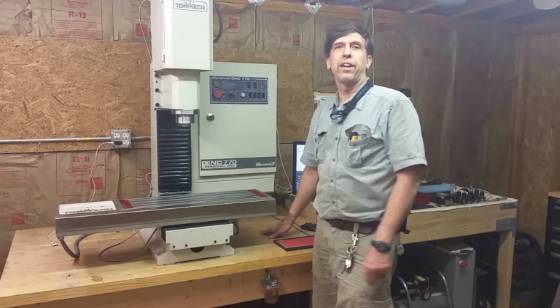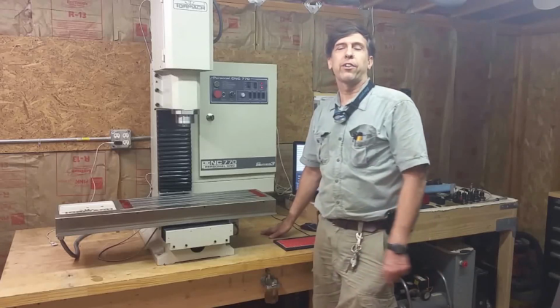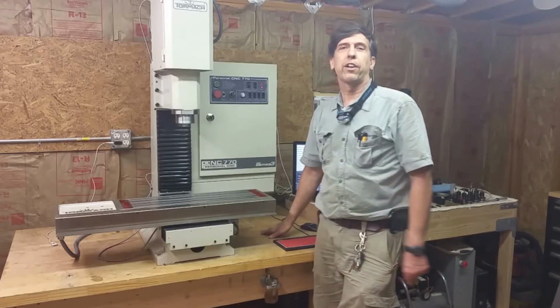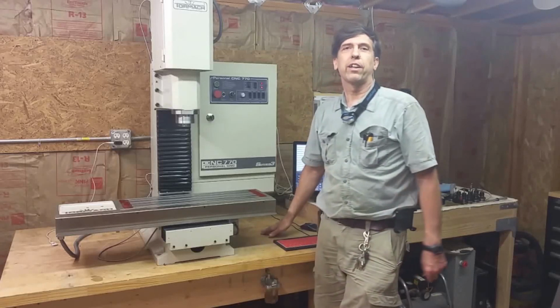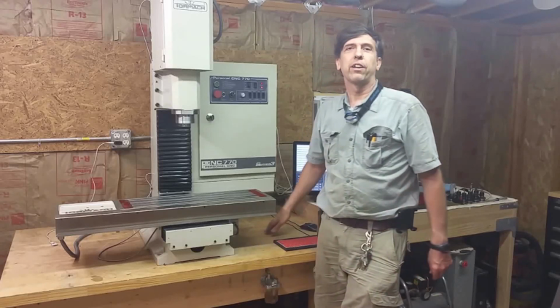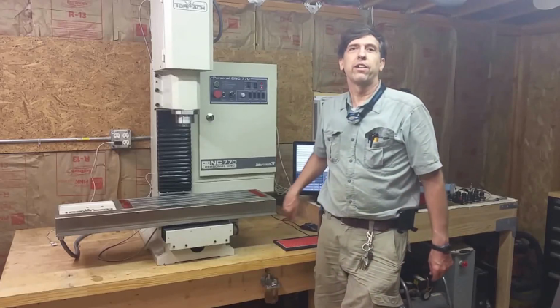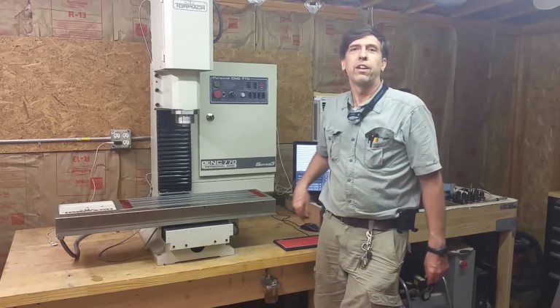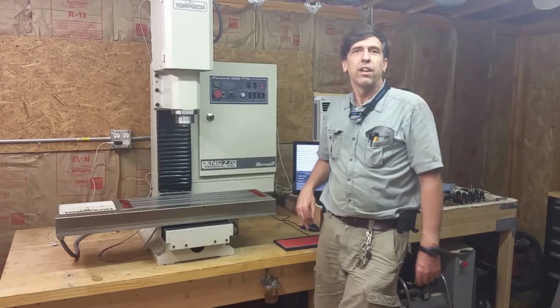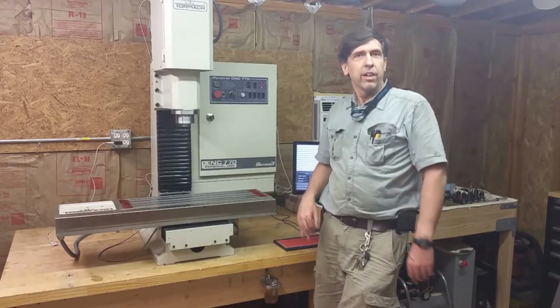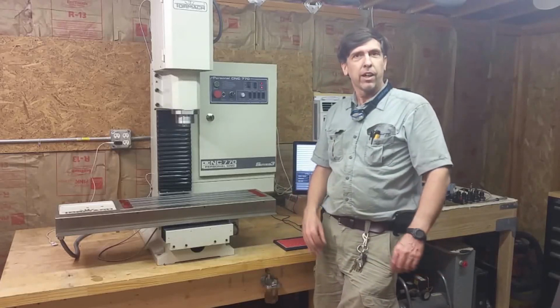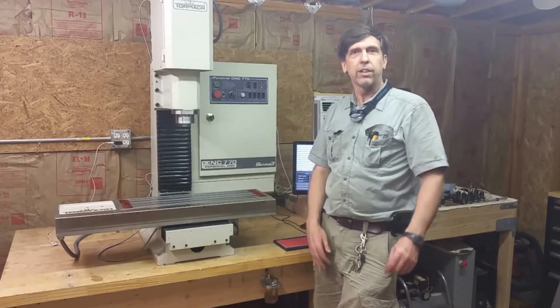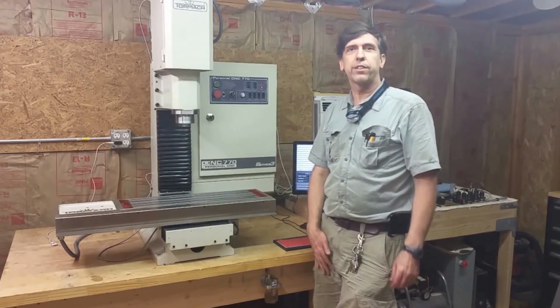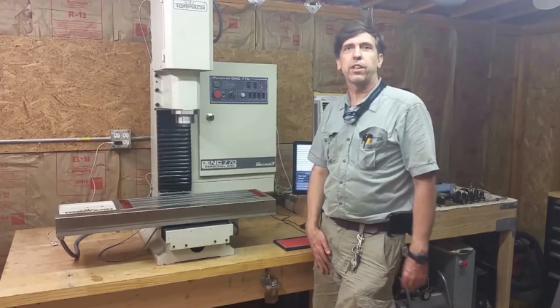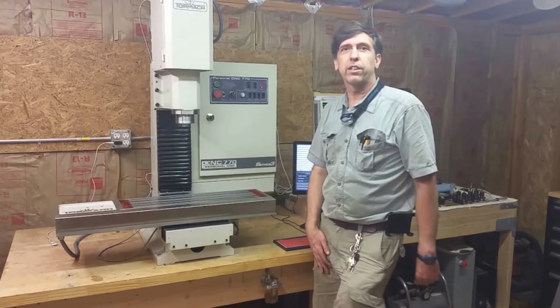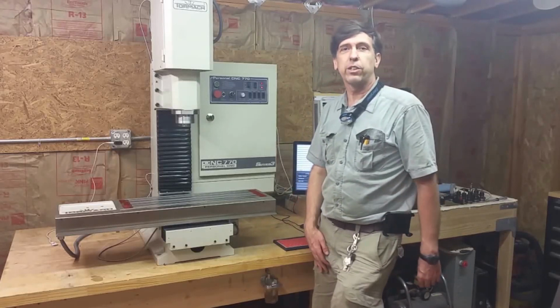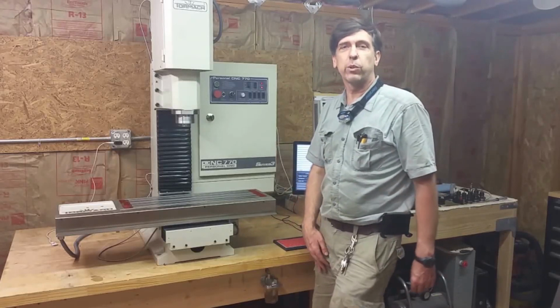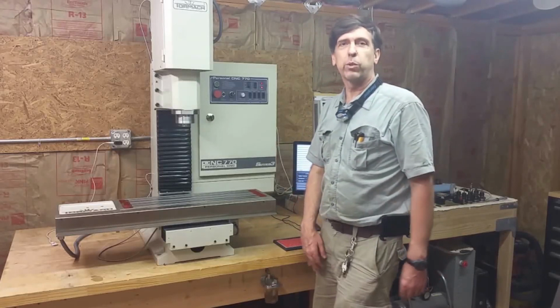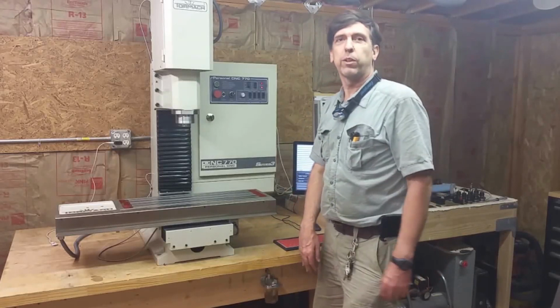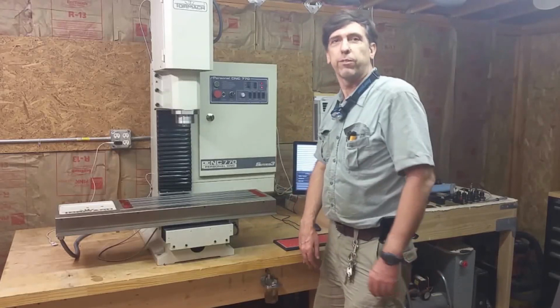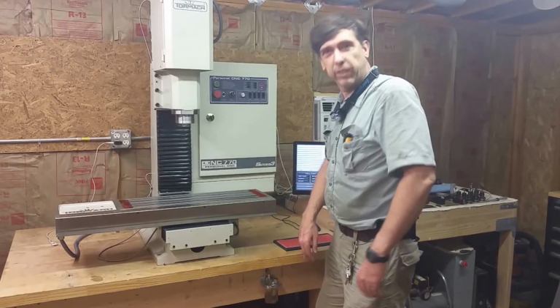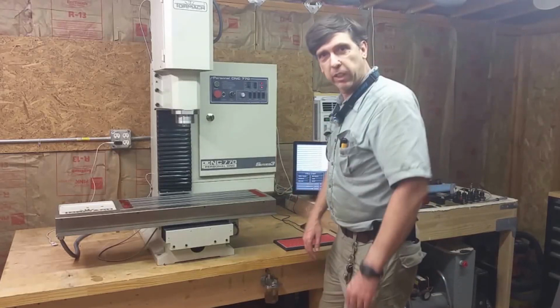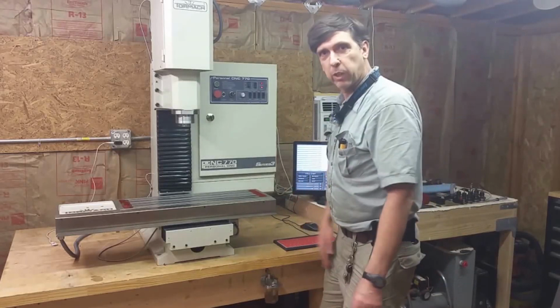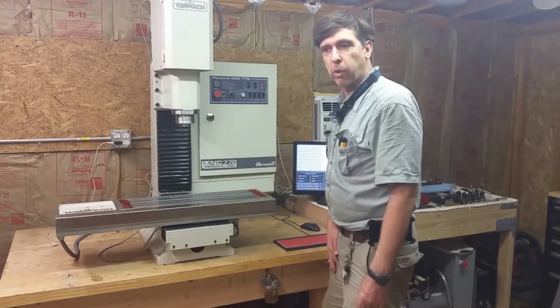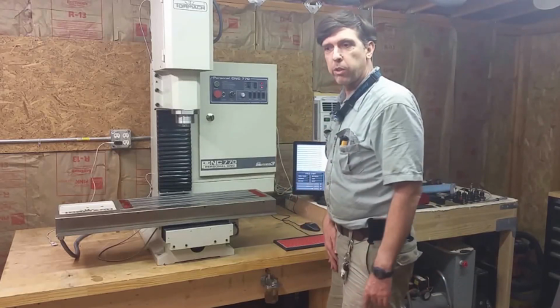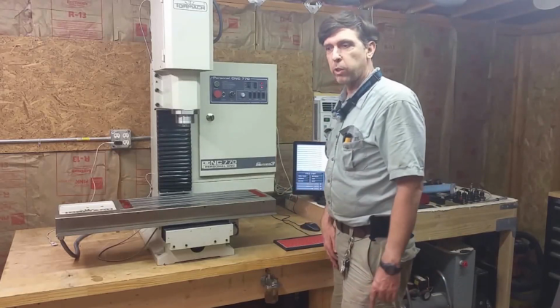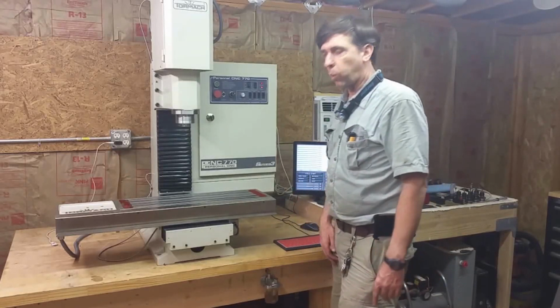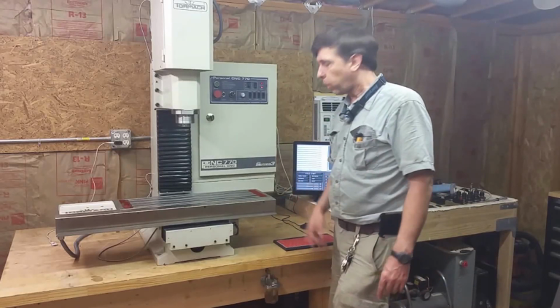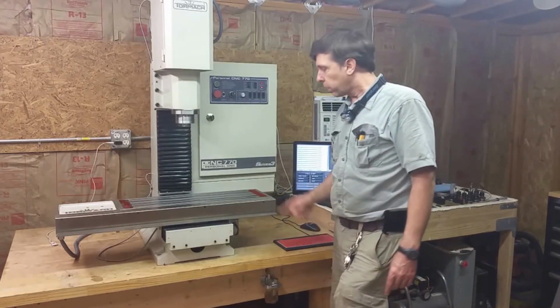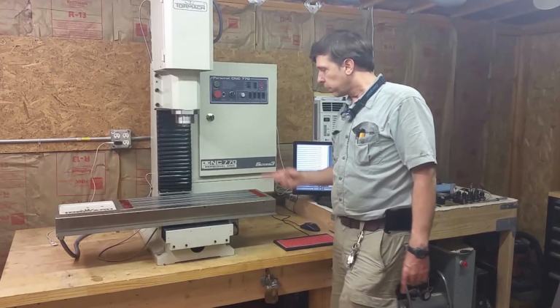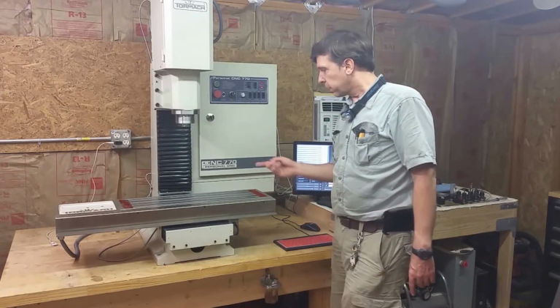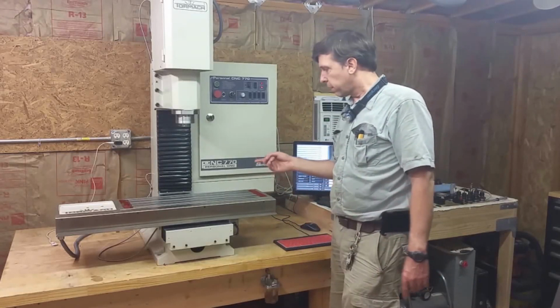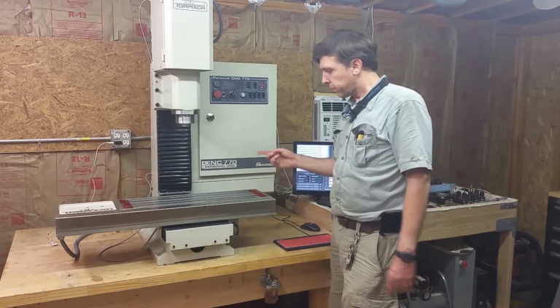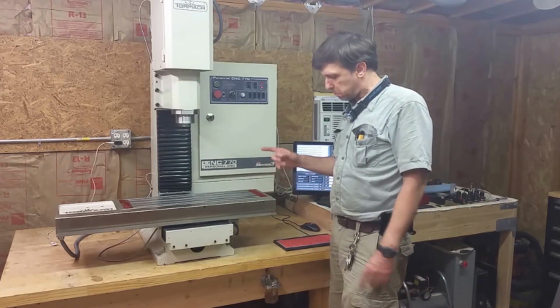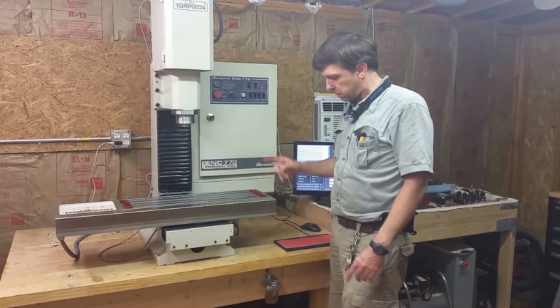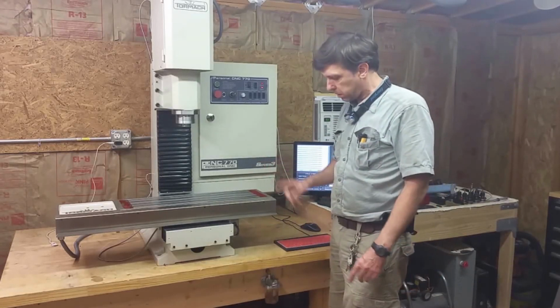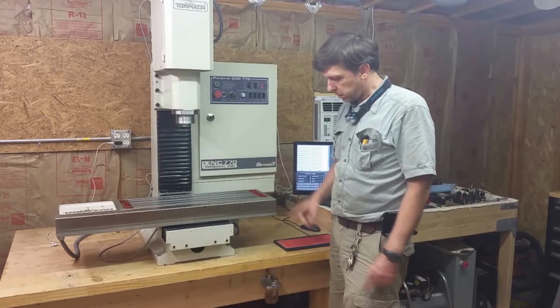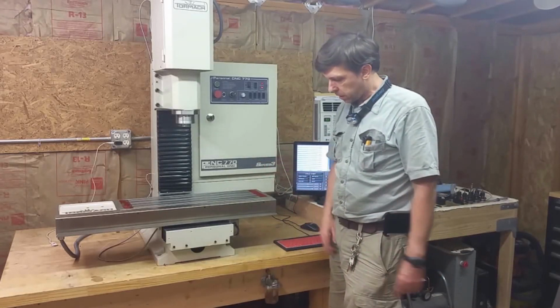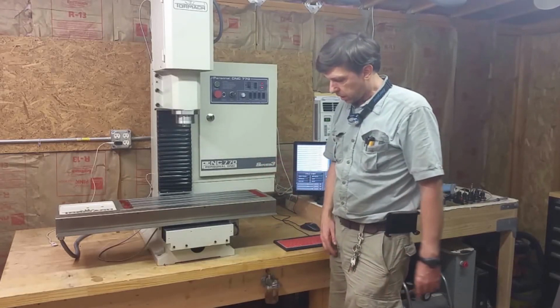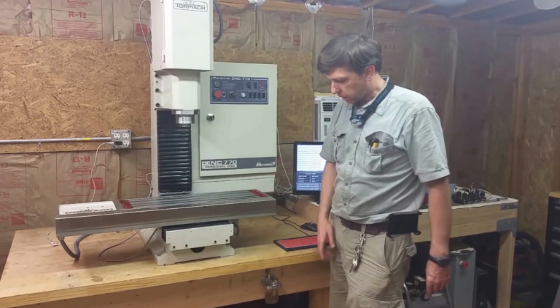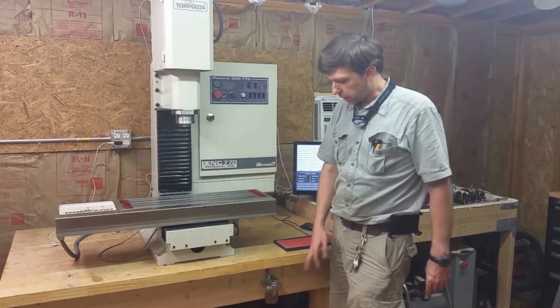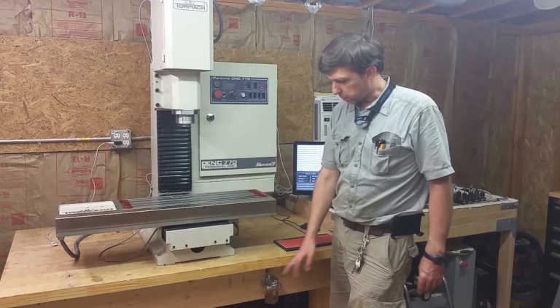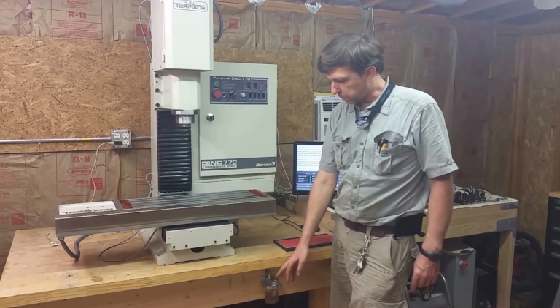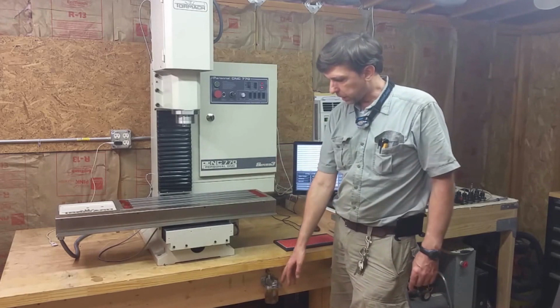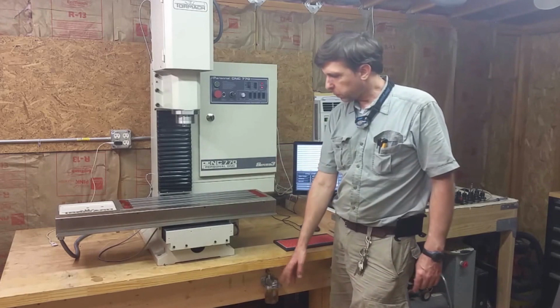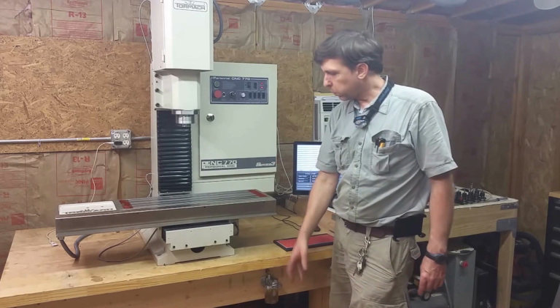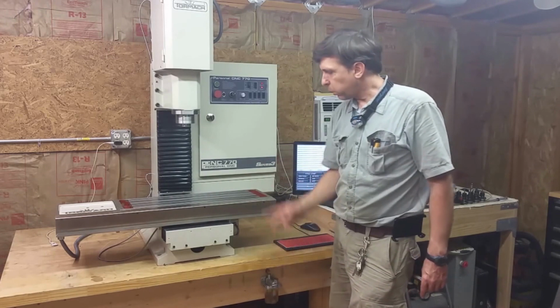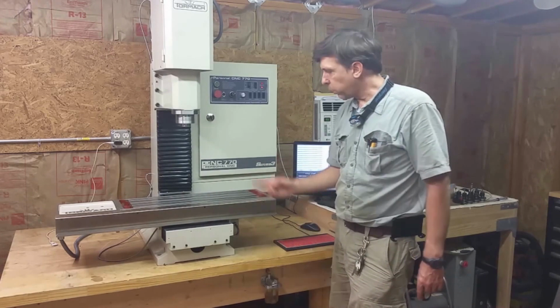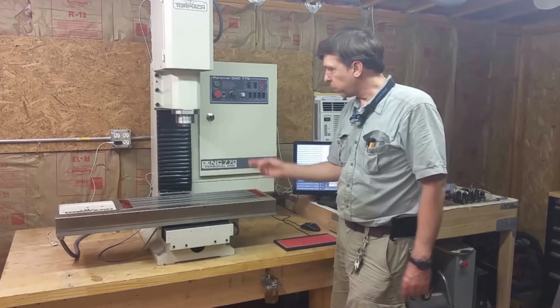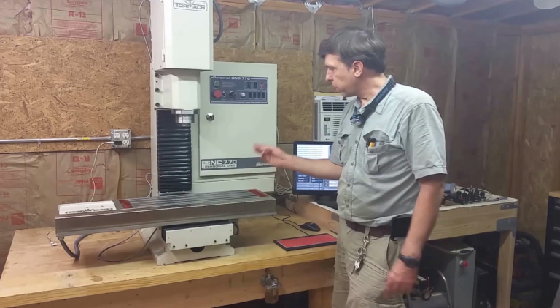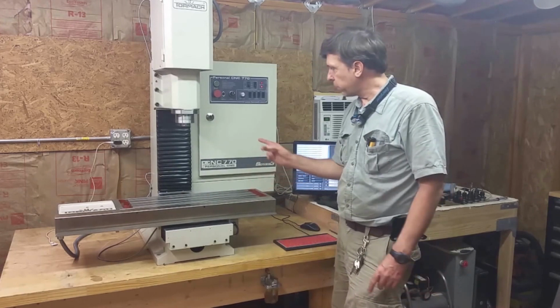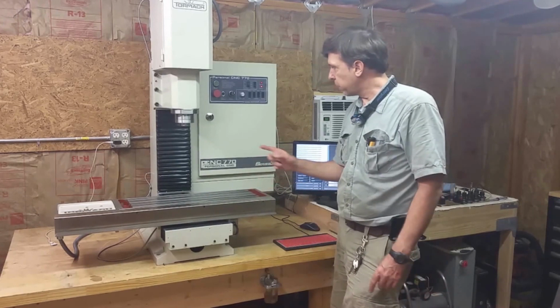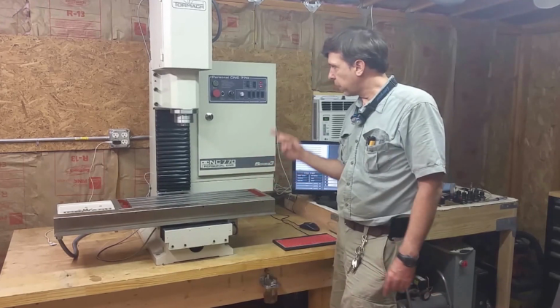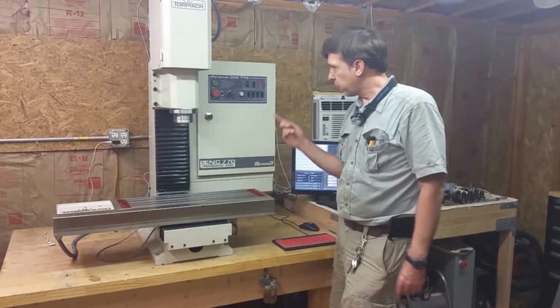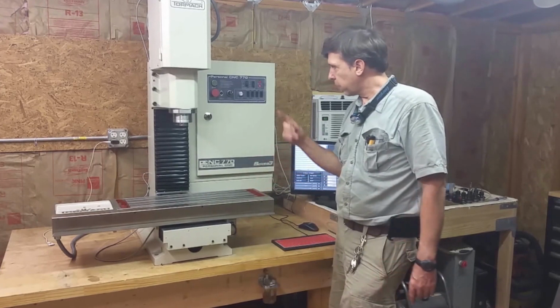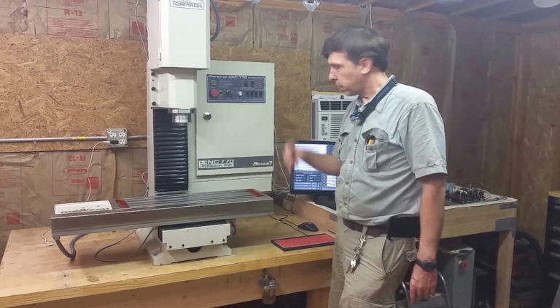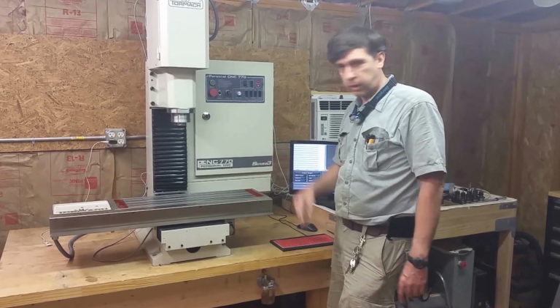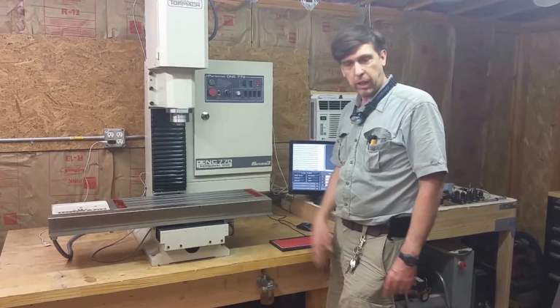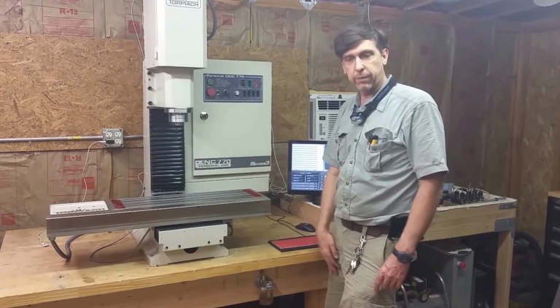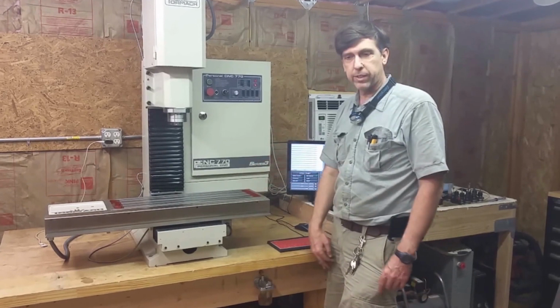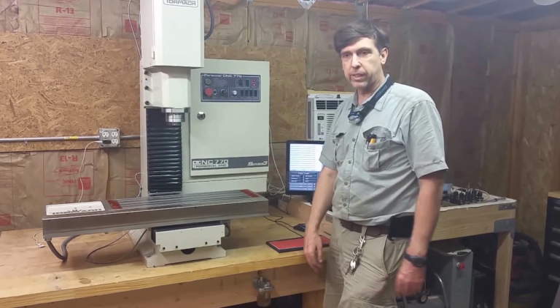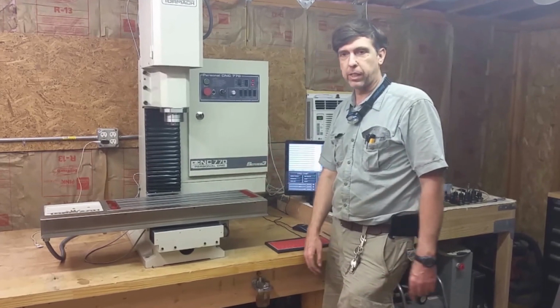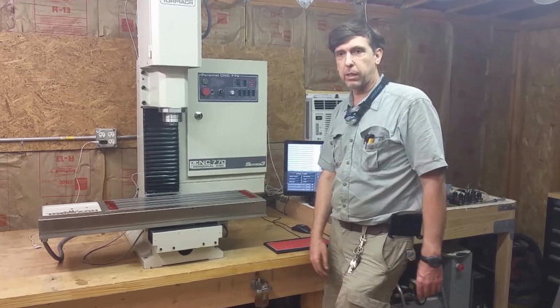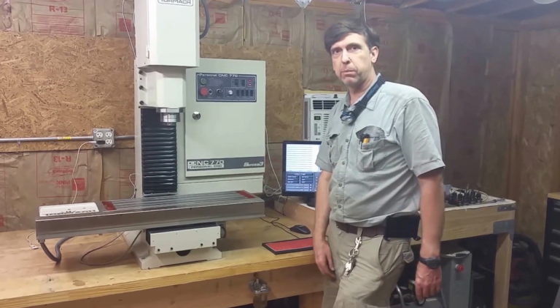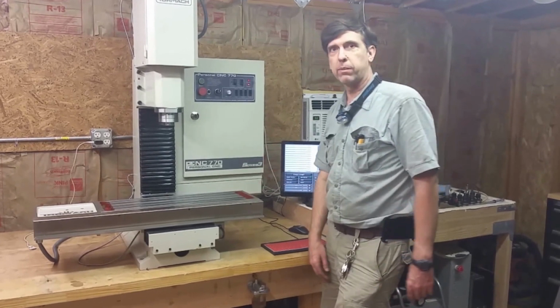Hey, Craig here. I just thought I'd do a quick video on the oiling of the mill, the manual oiler and how I have it set up.